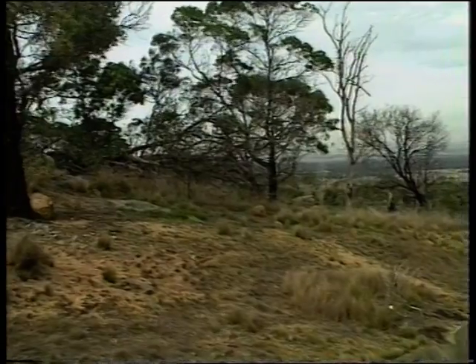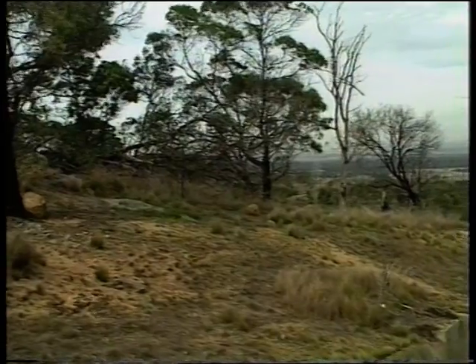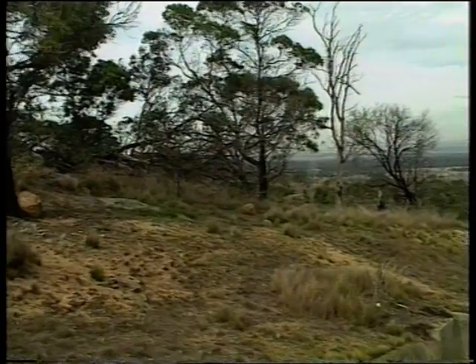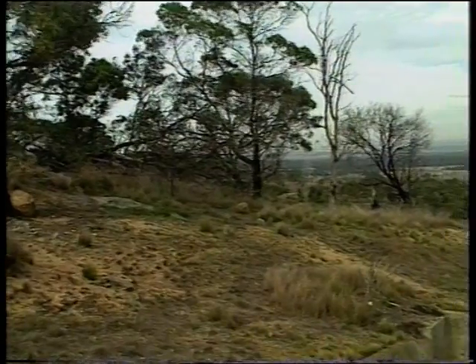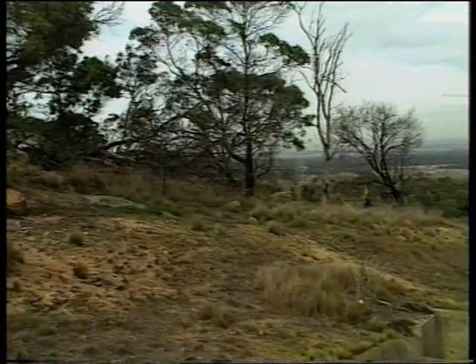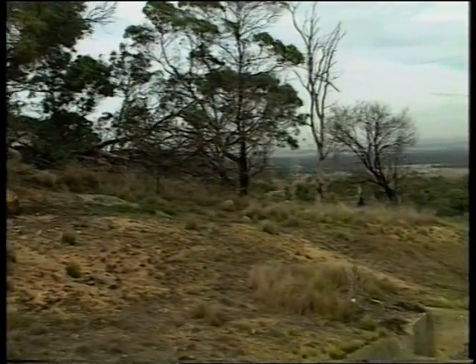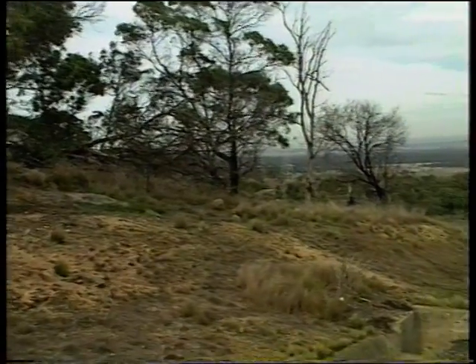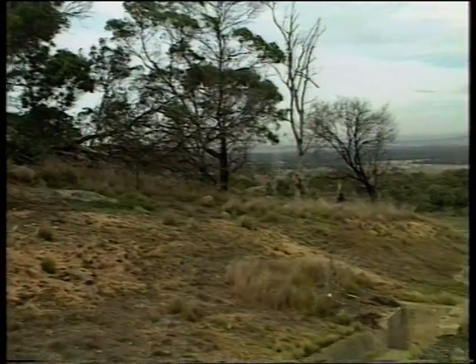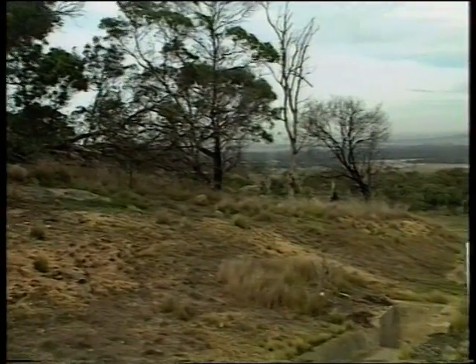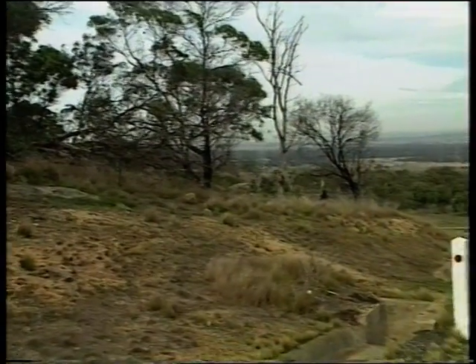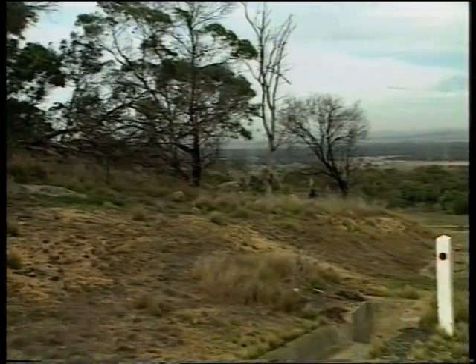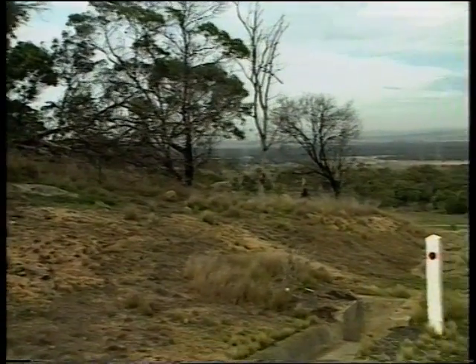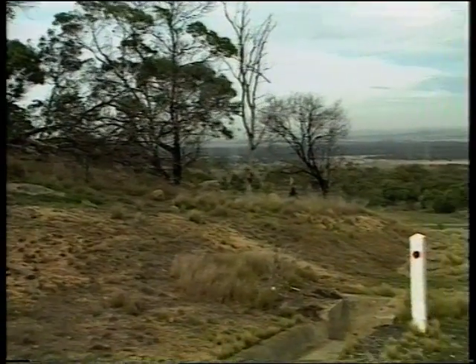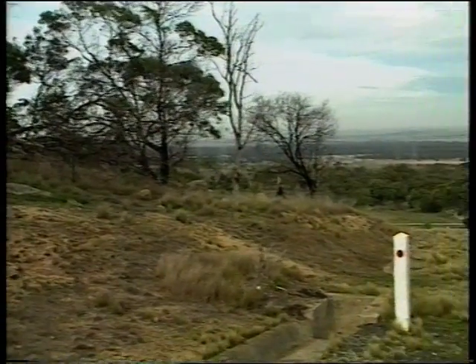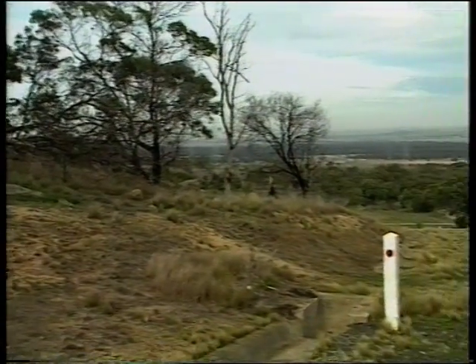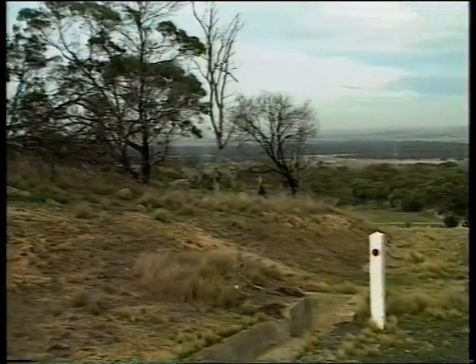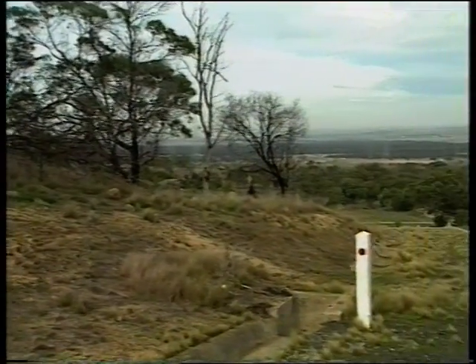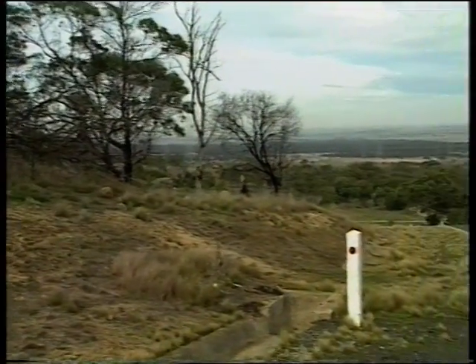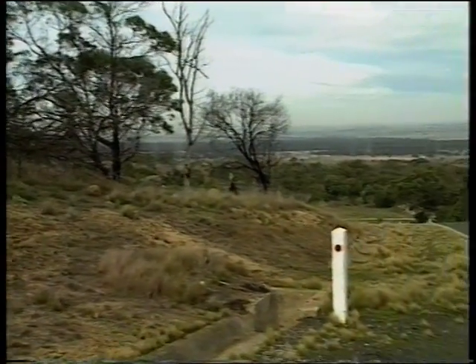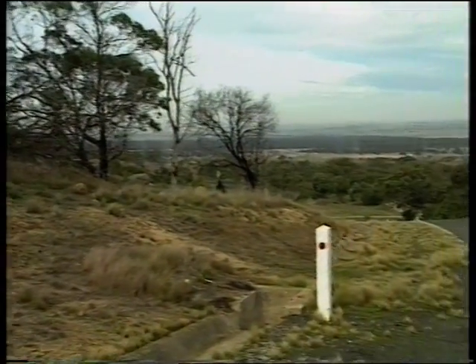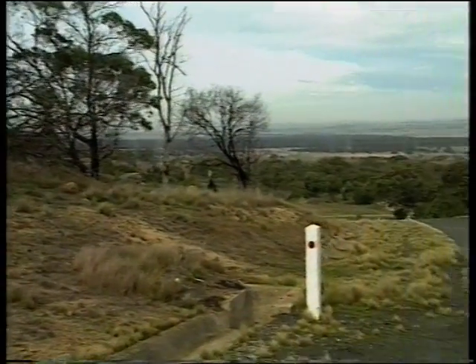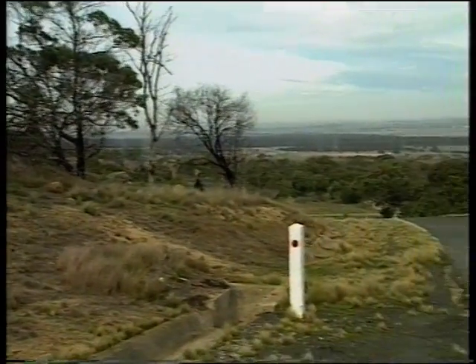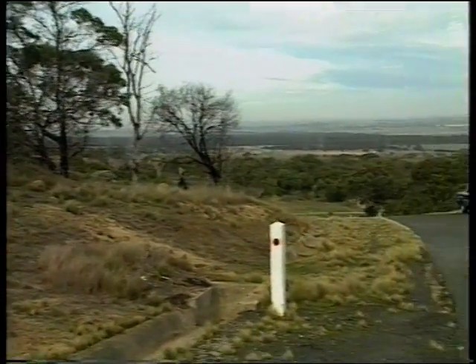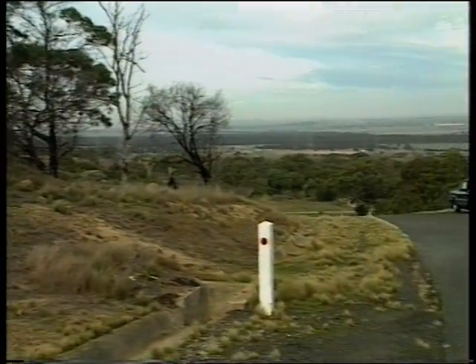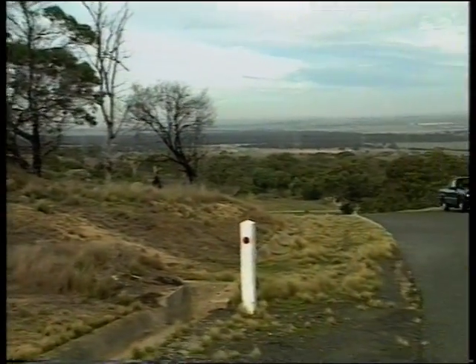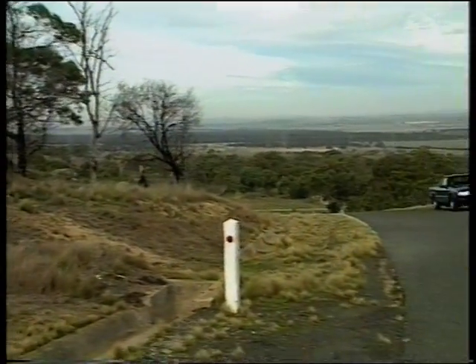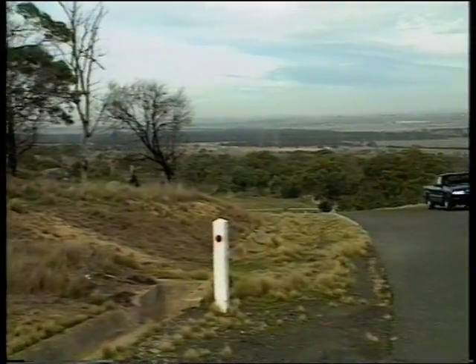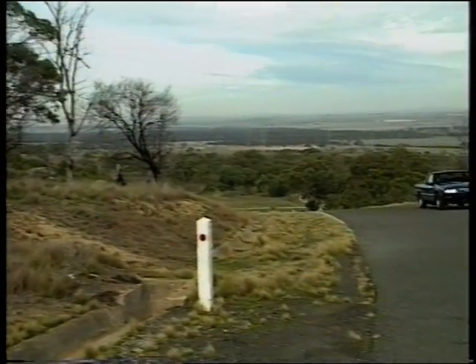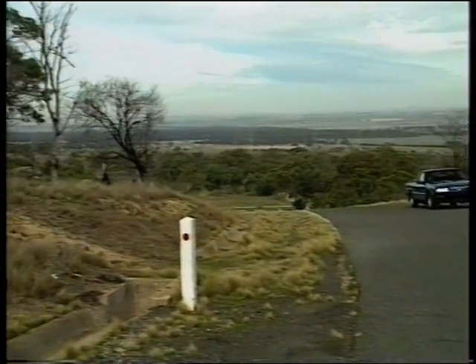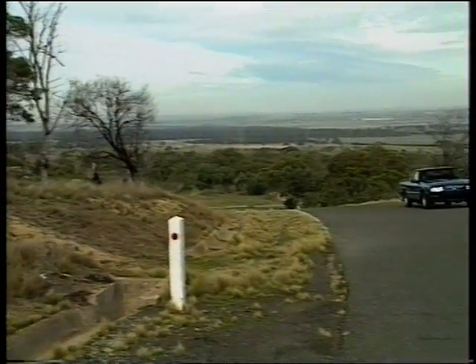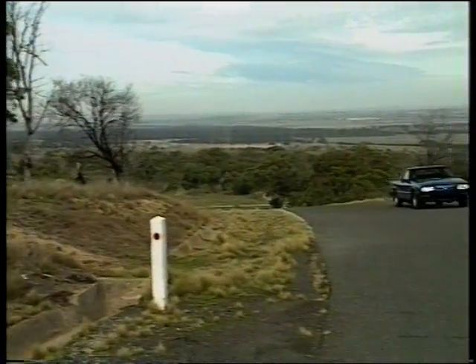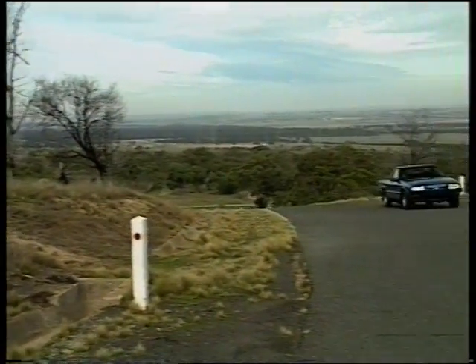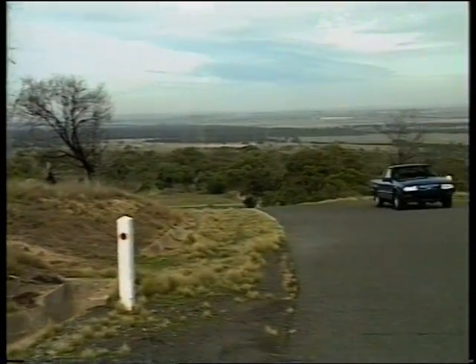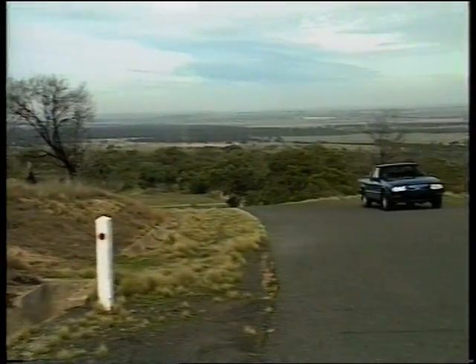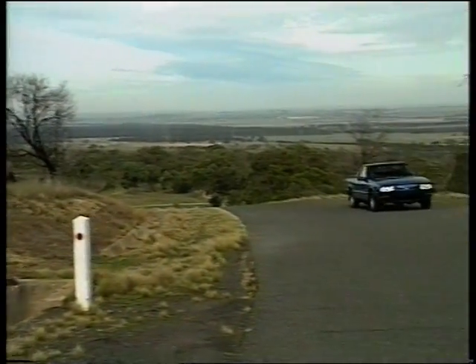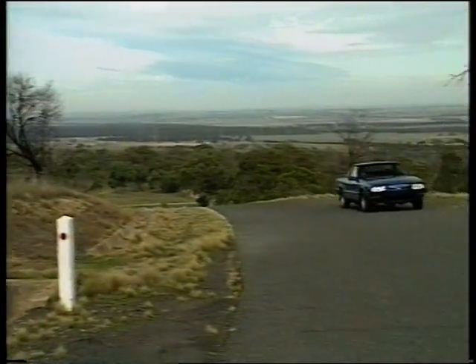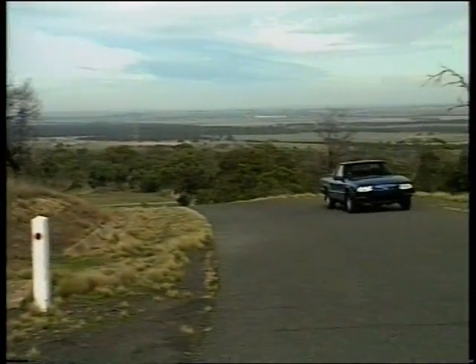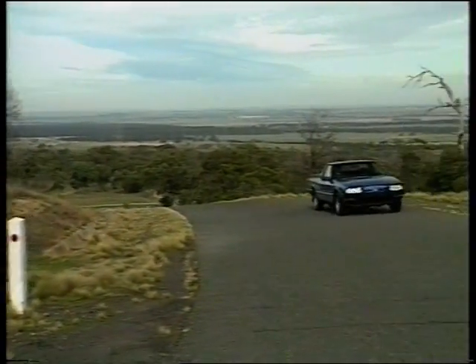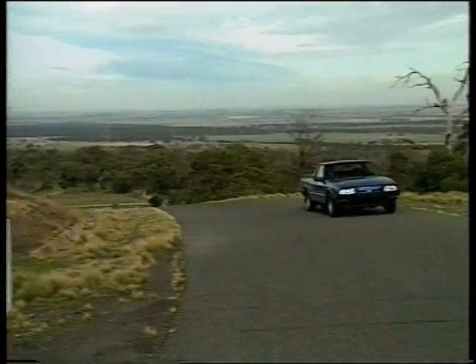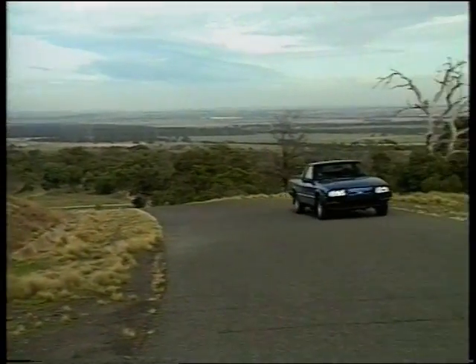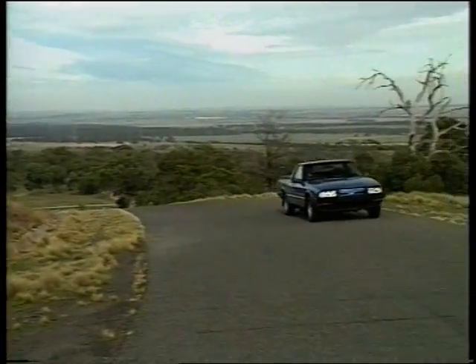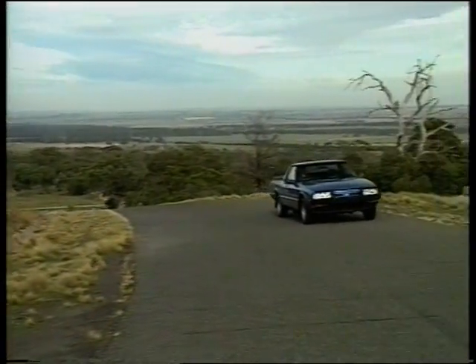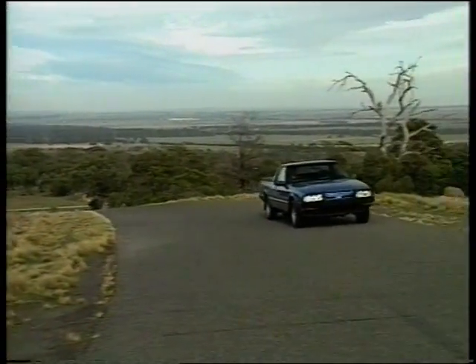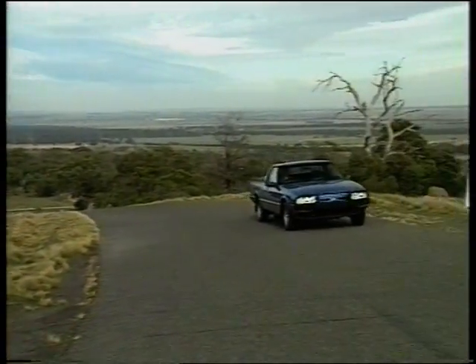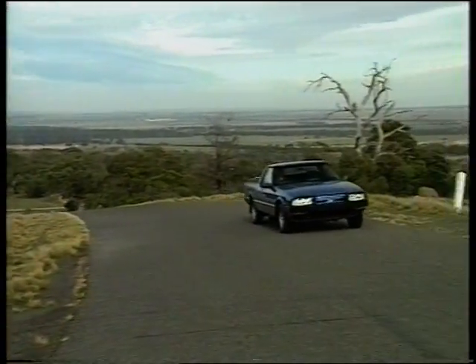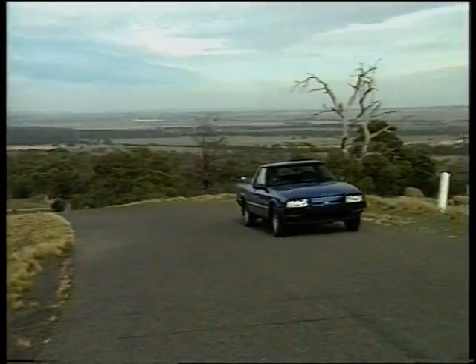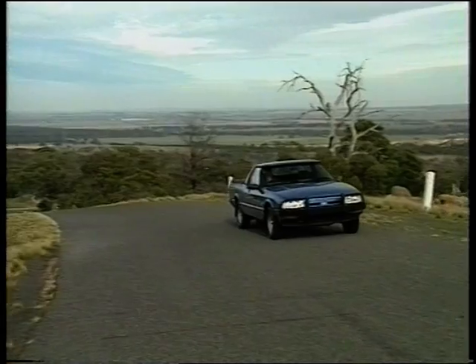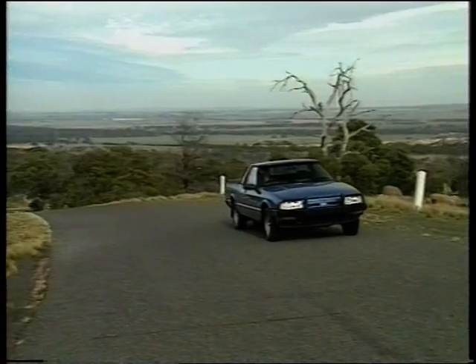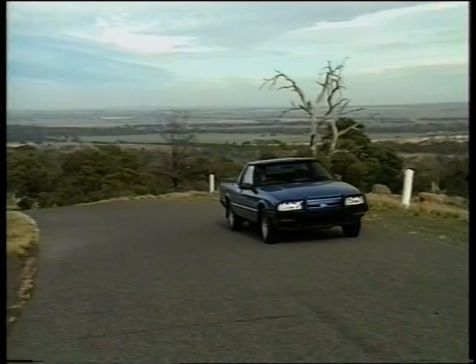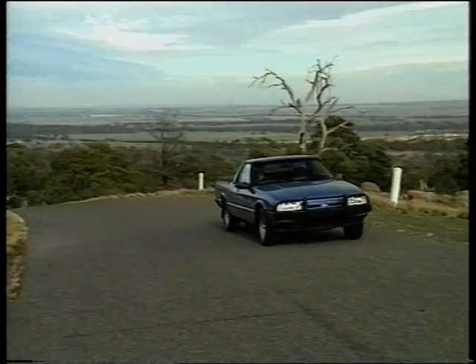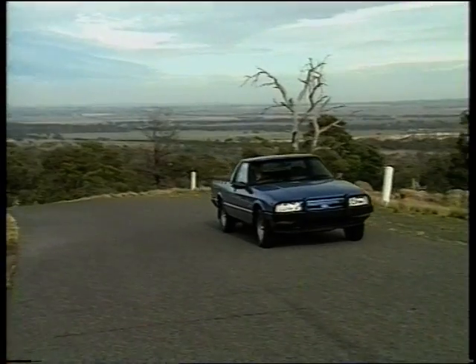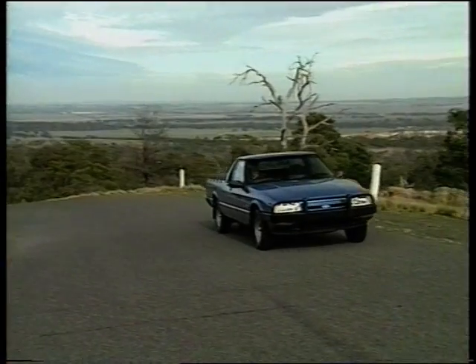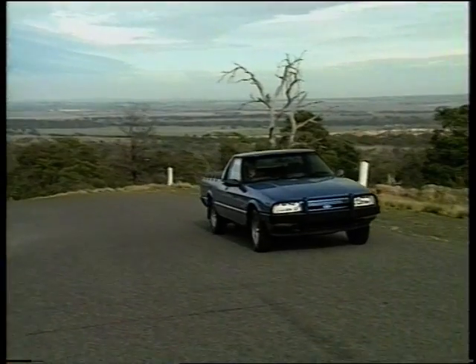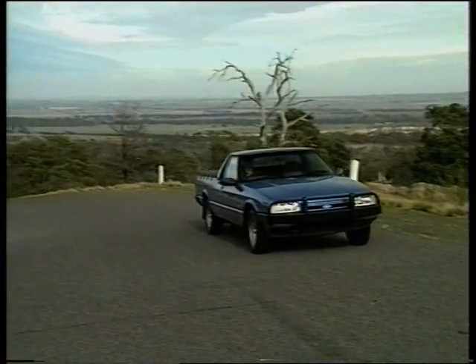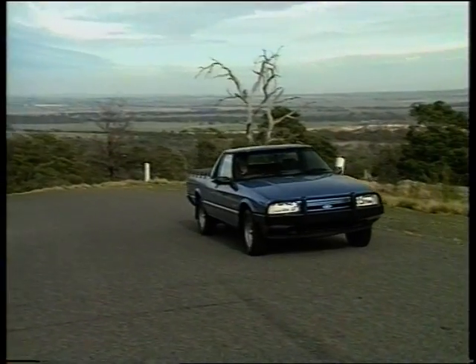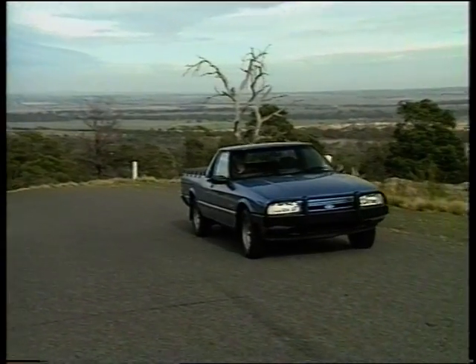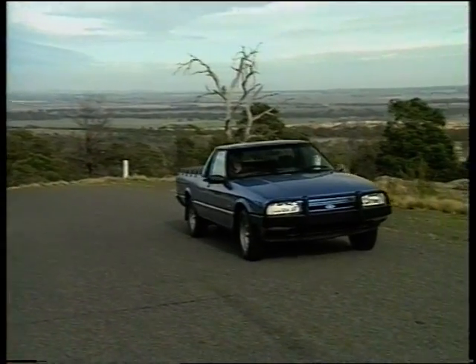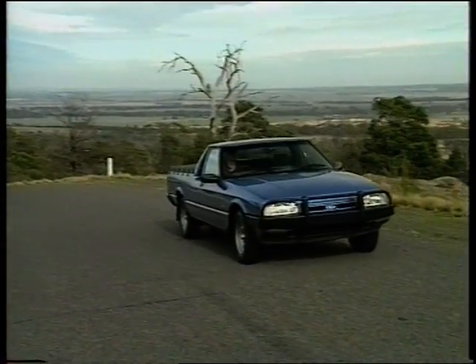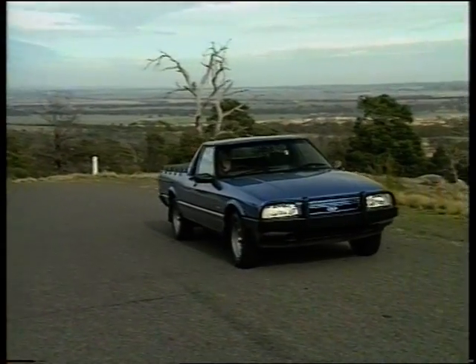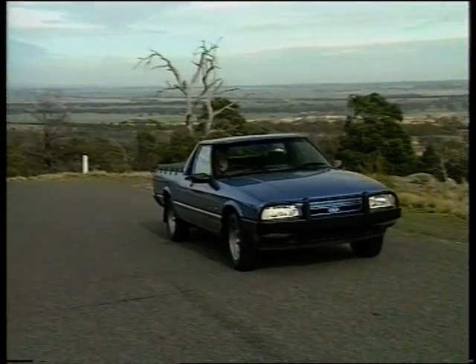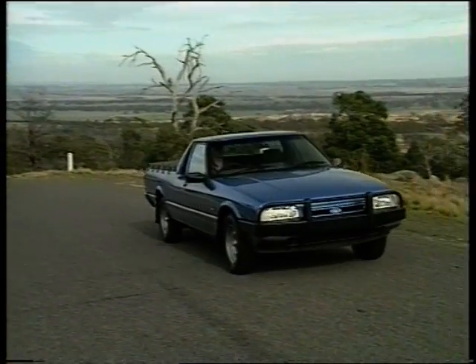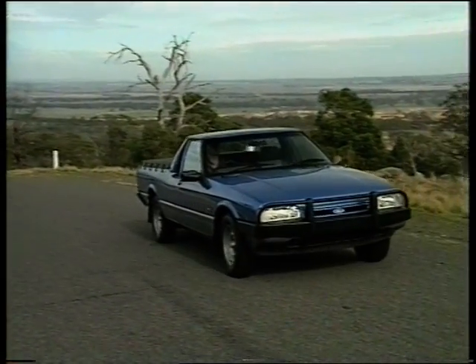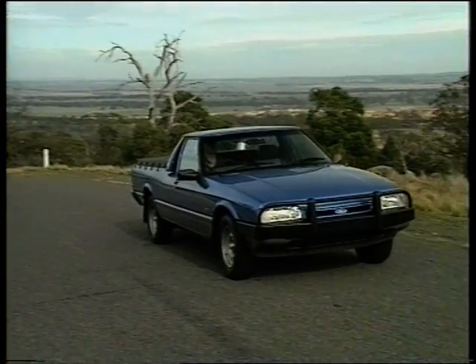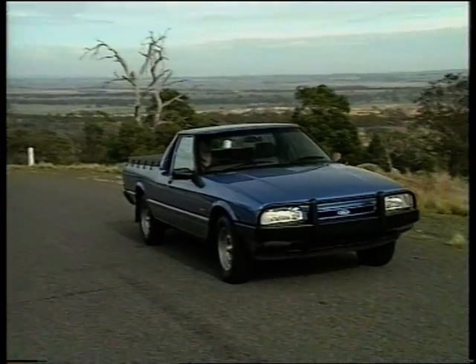If anyone was going to take the ute into new territory you'd expect it to be Ford. After all, Ford Australia invented the ute 60 years ago.